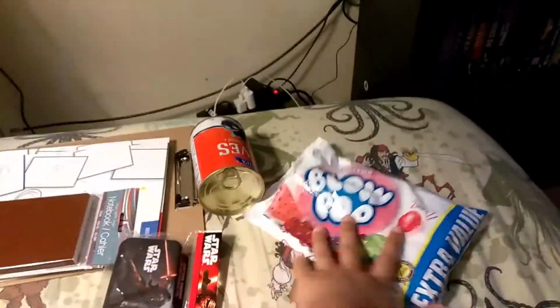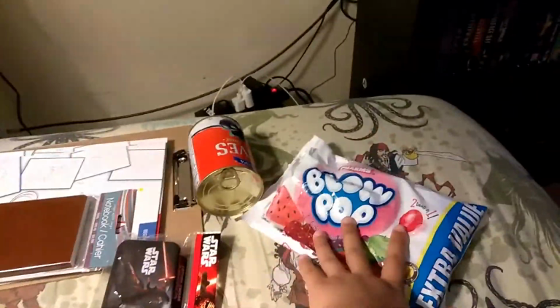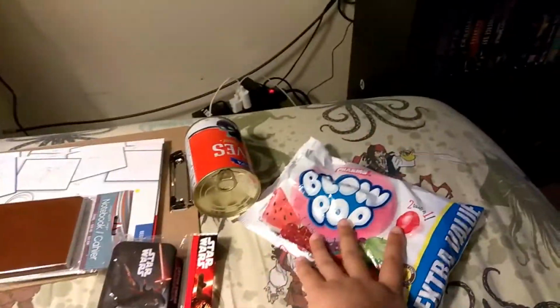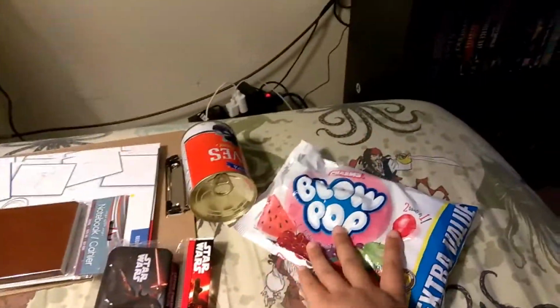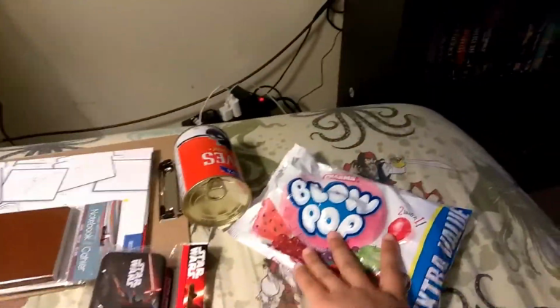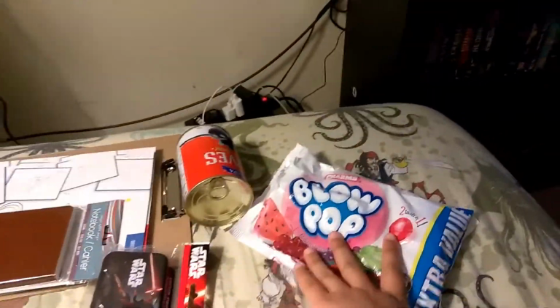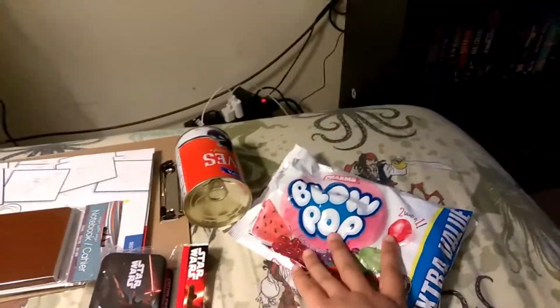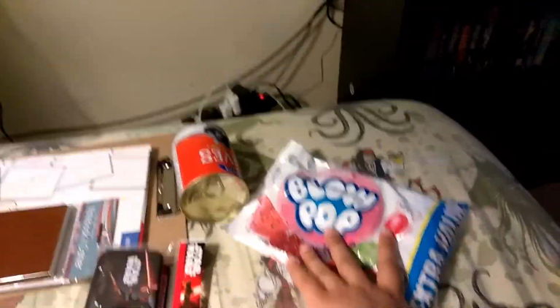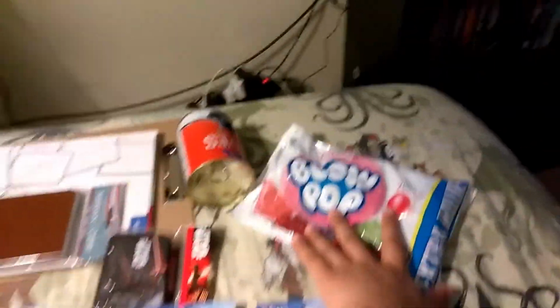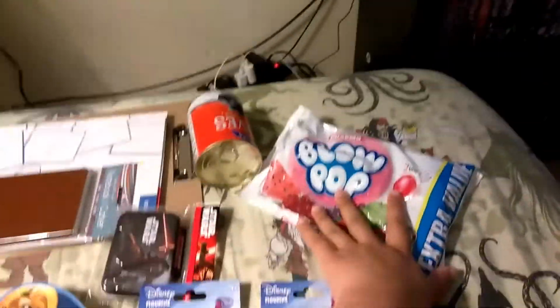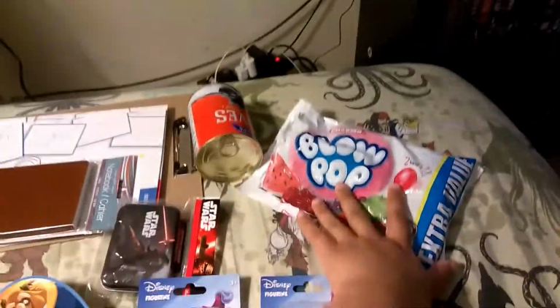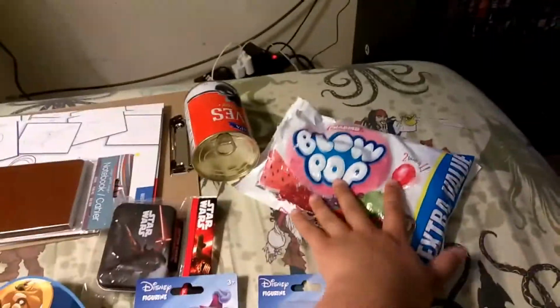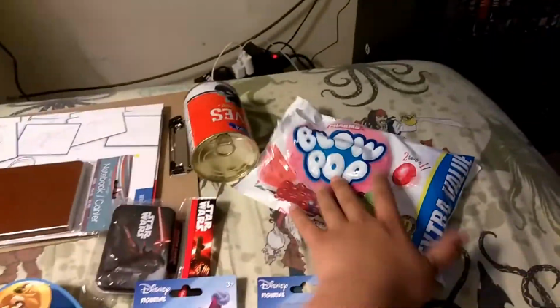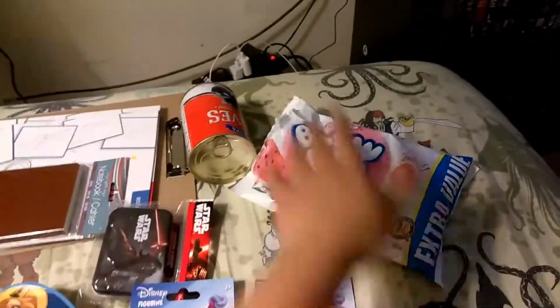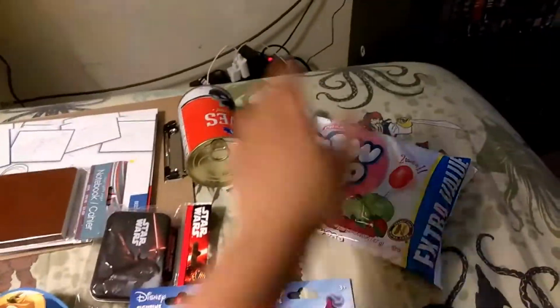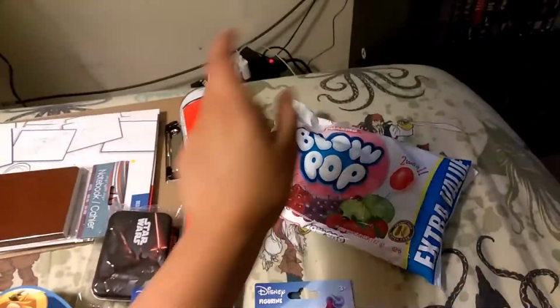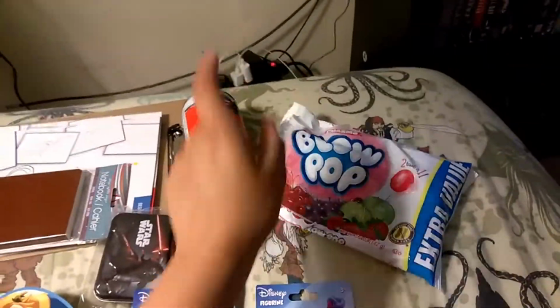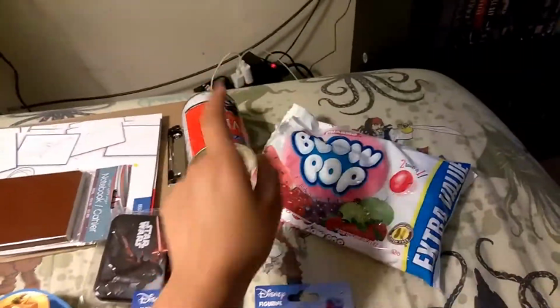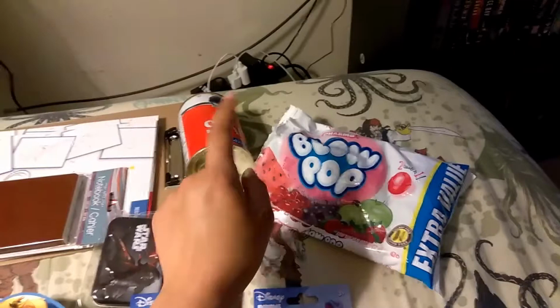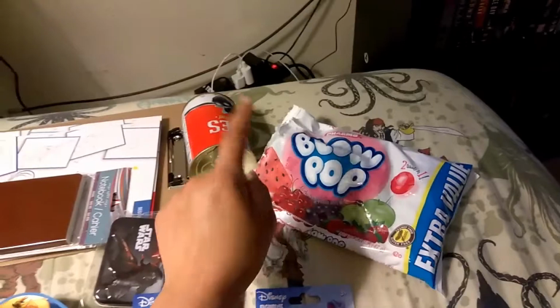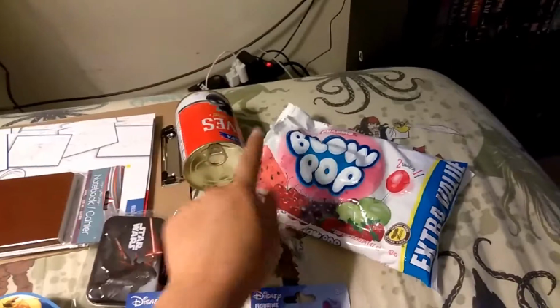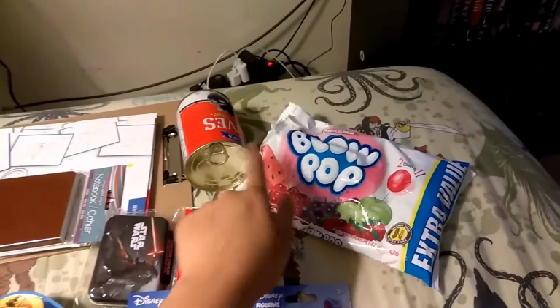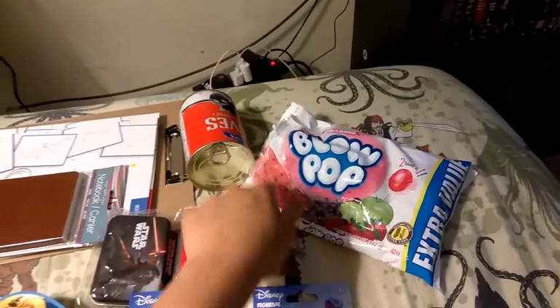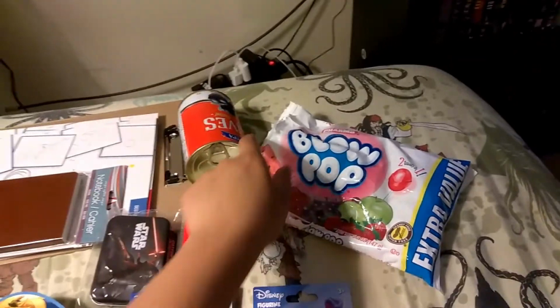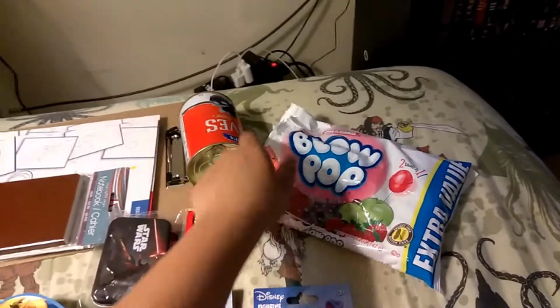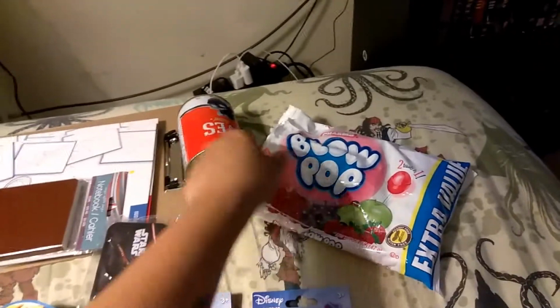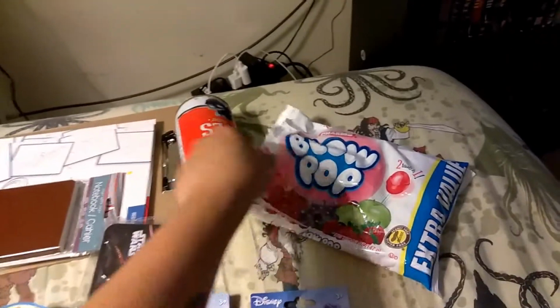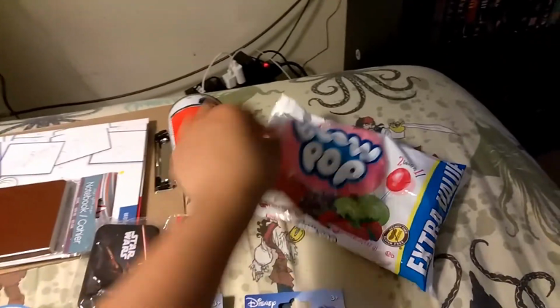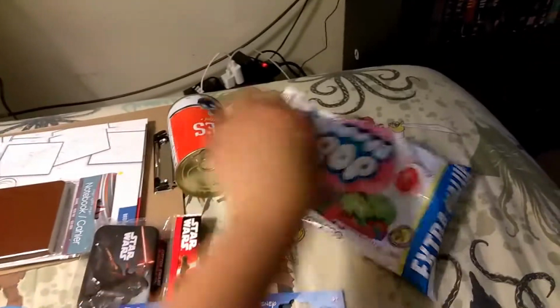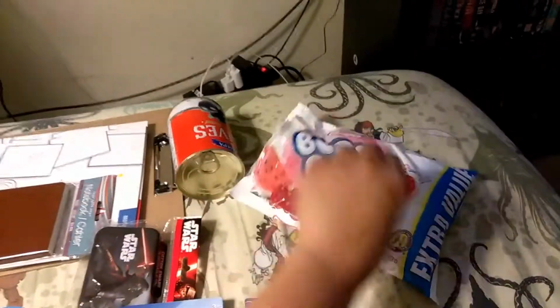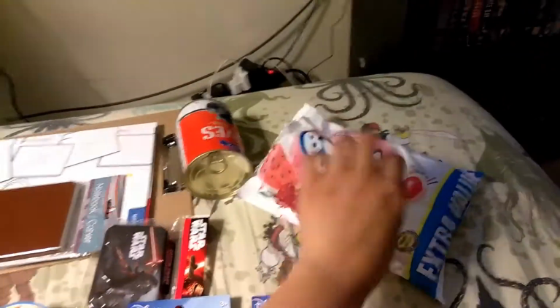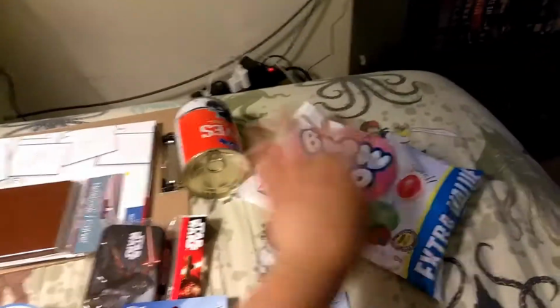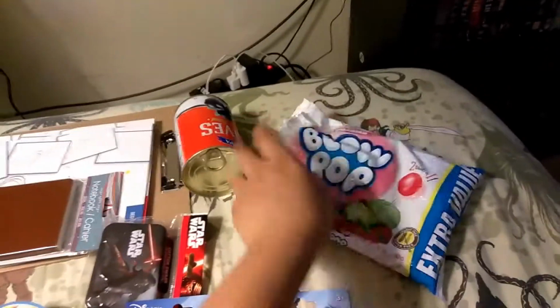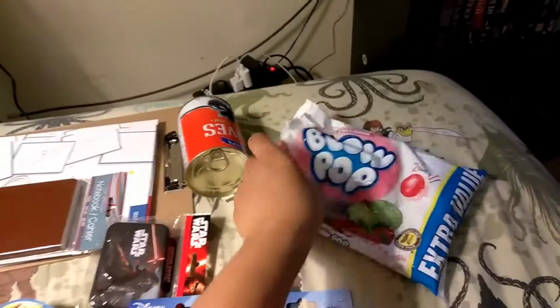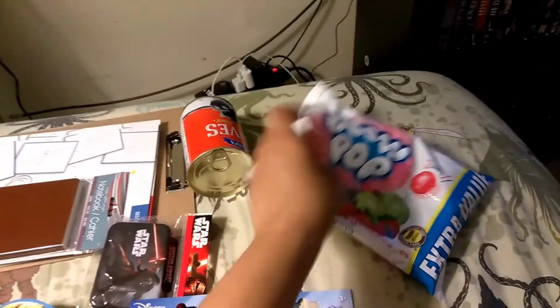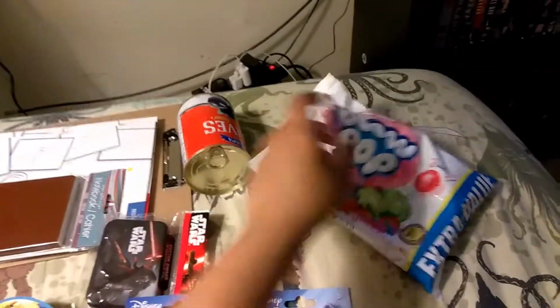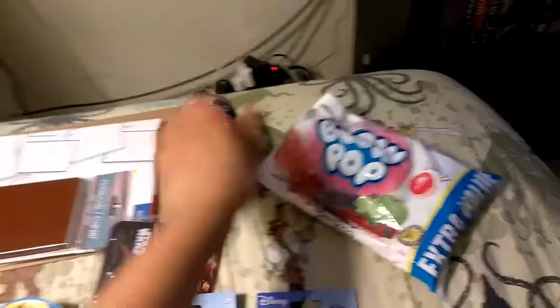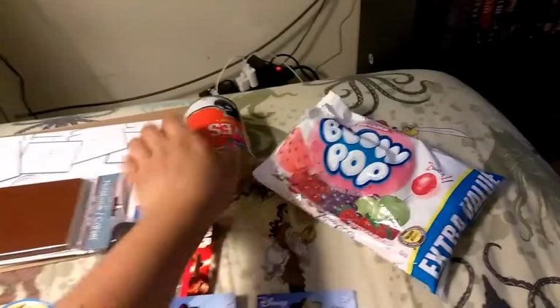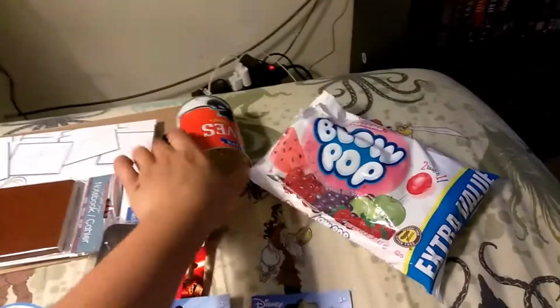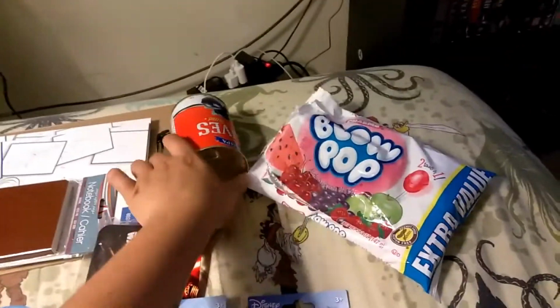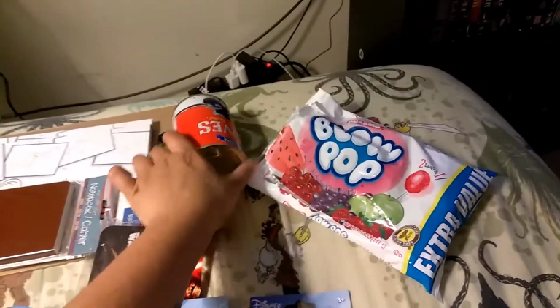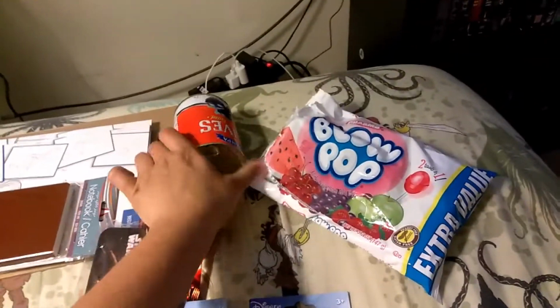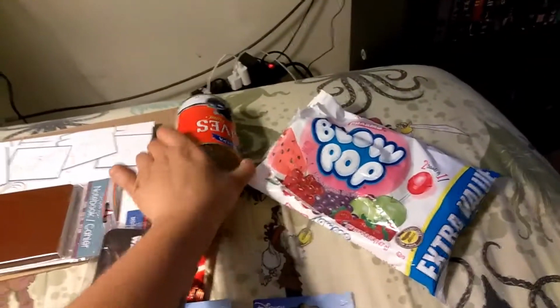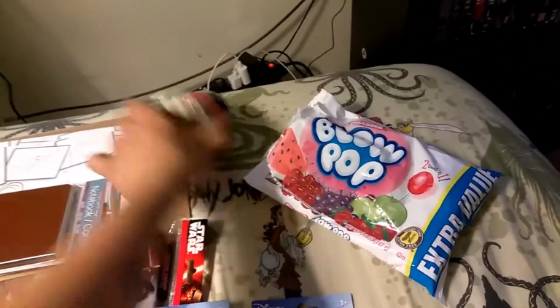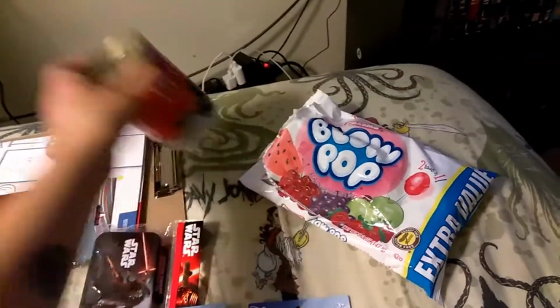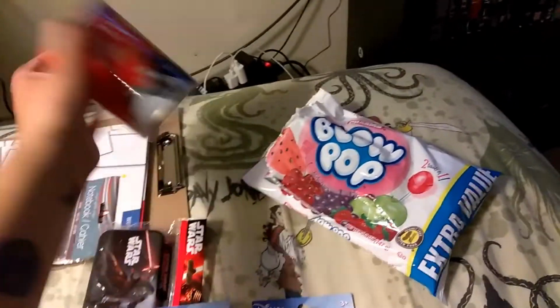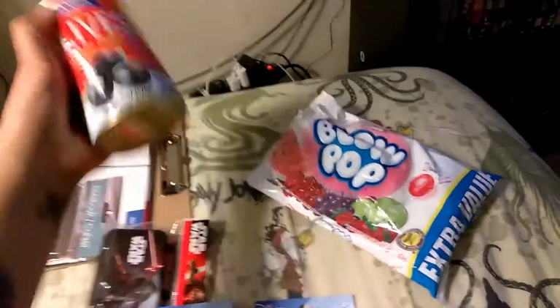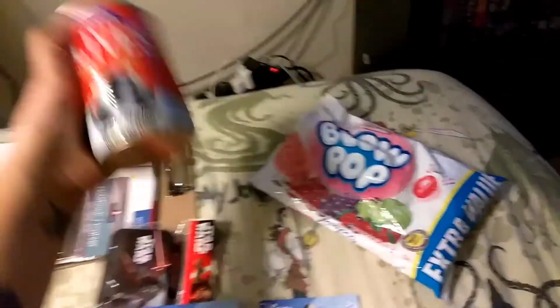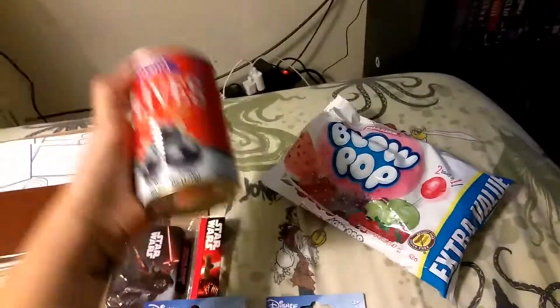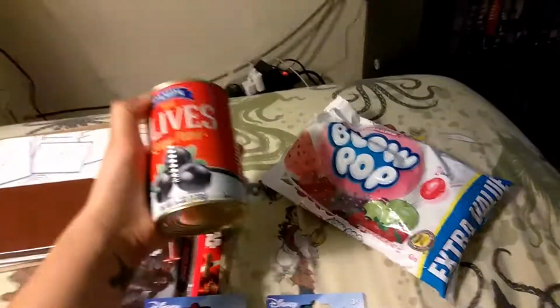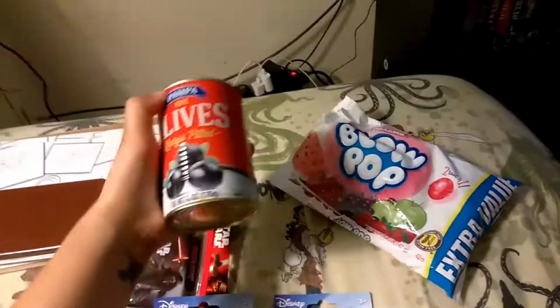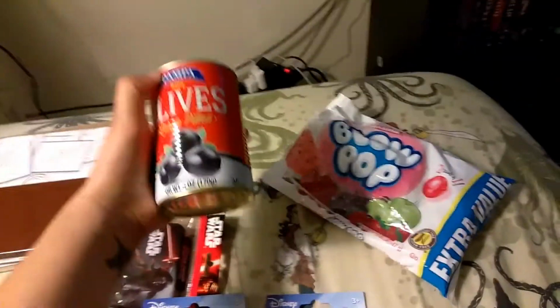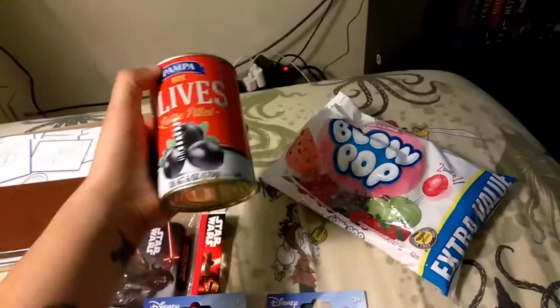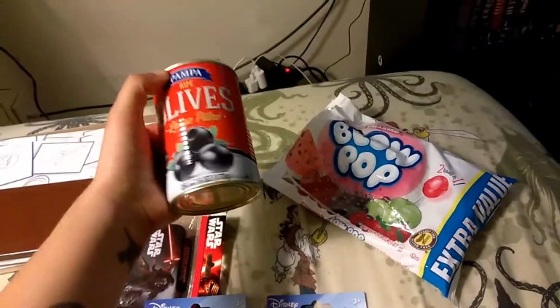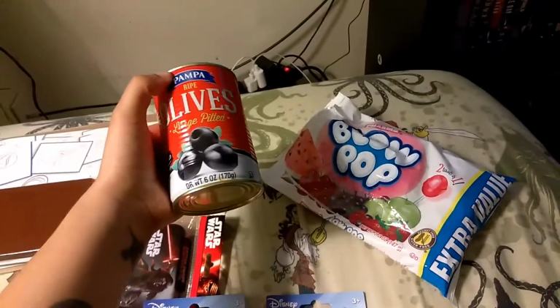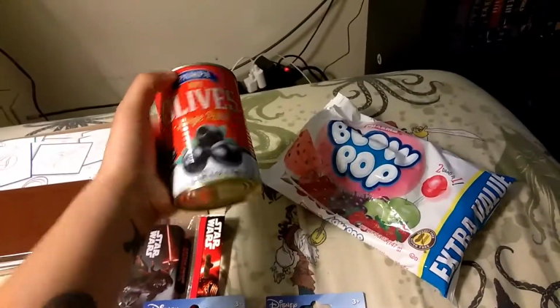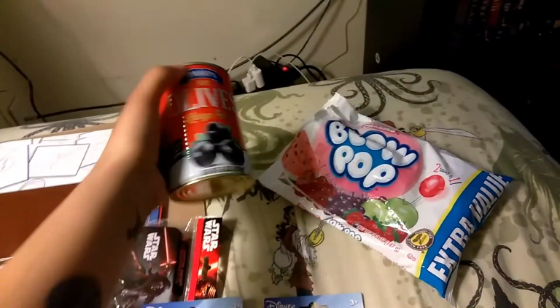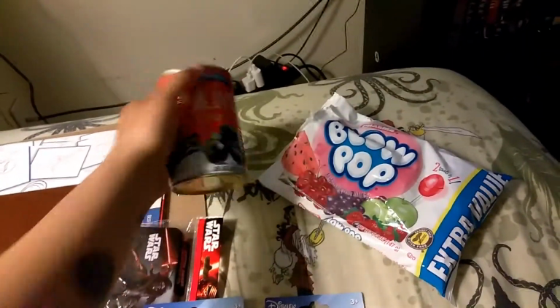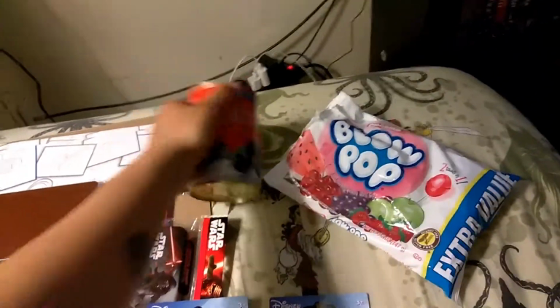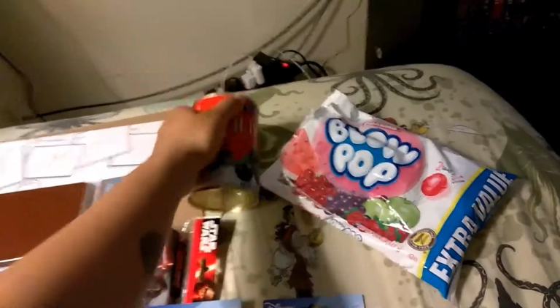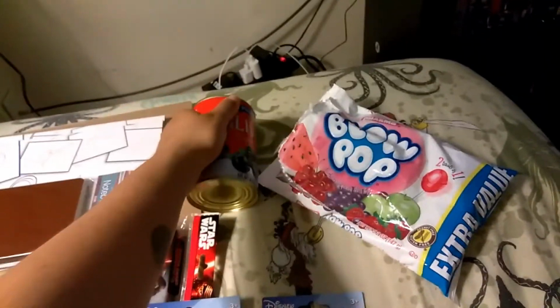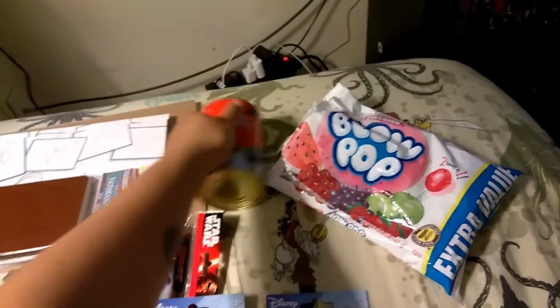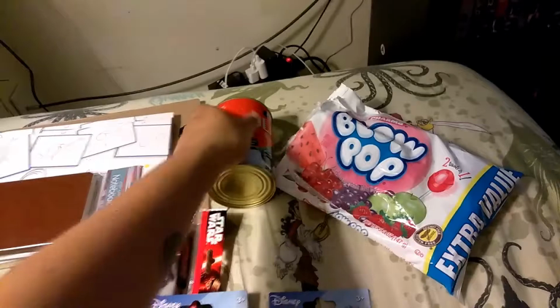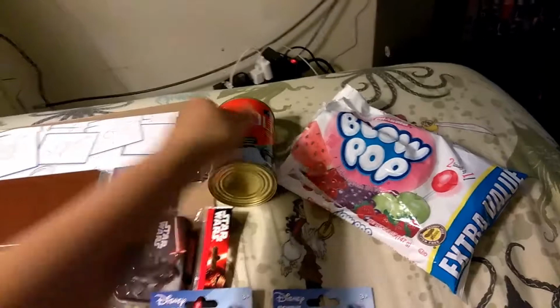And I picked up some Blow Pops because I love these, and I already opened them. And I got some olives because I love olives.